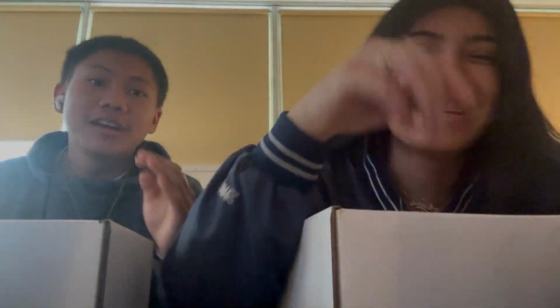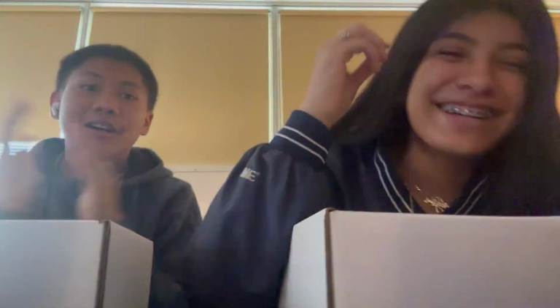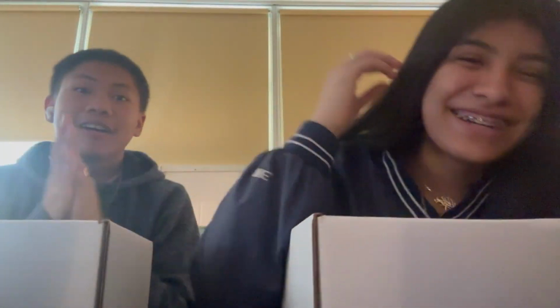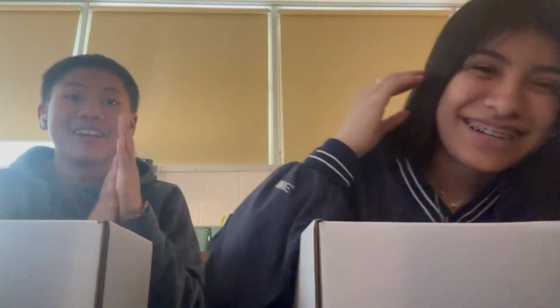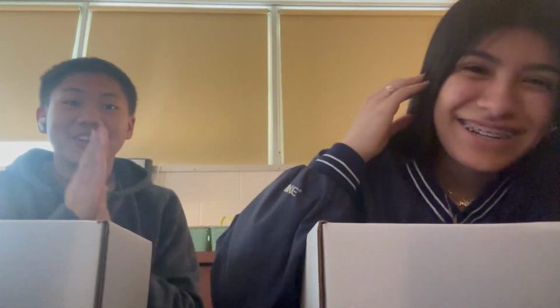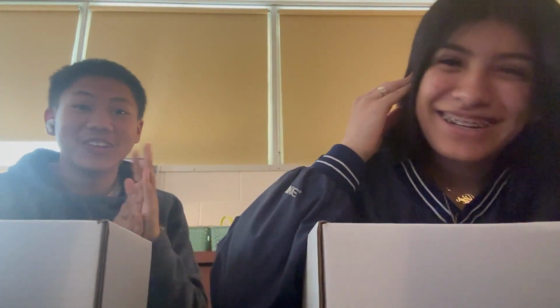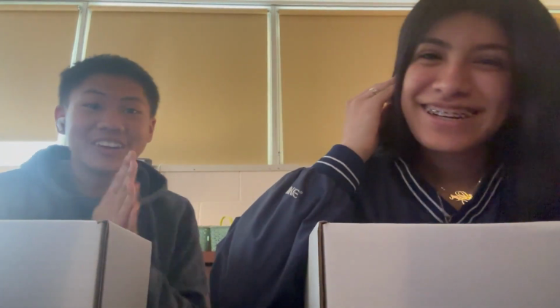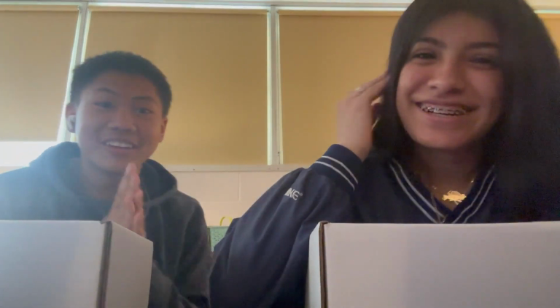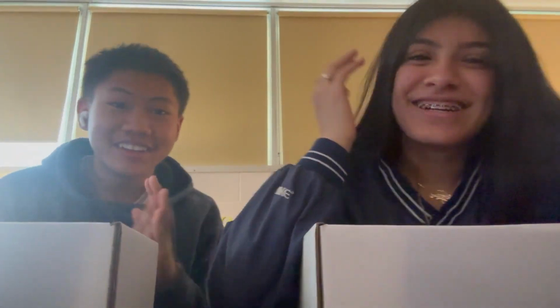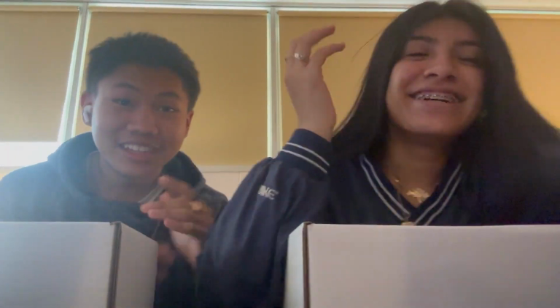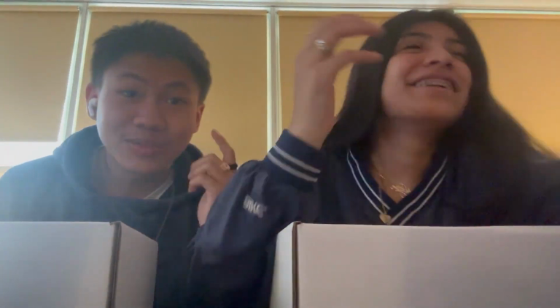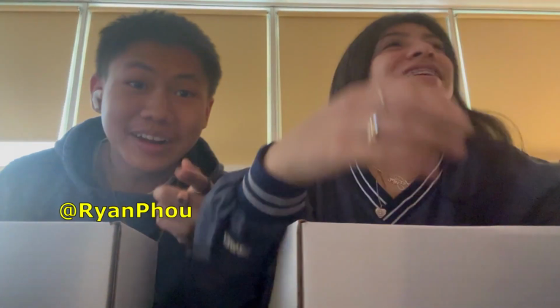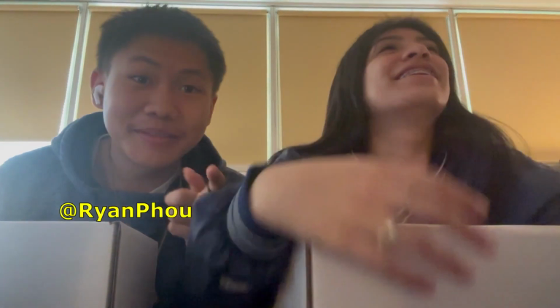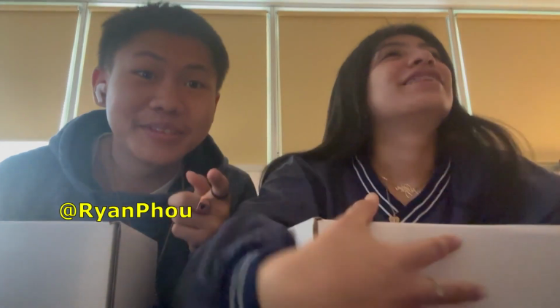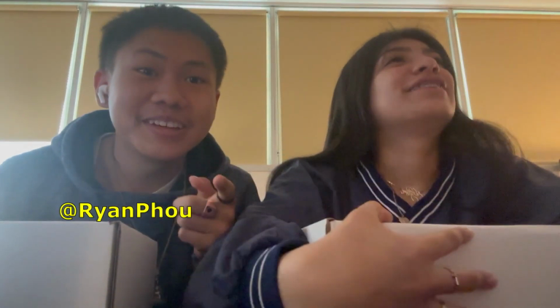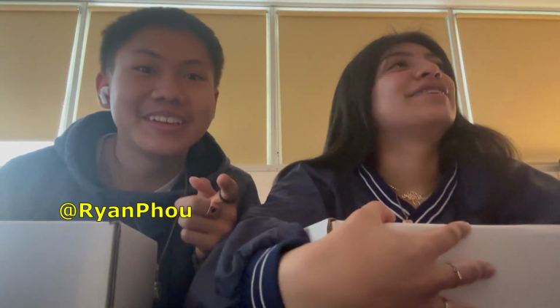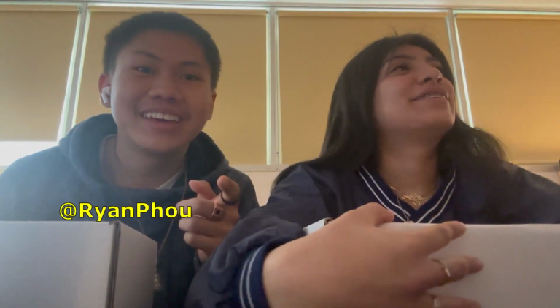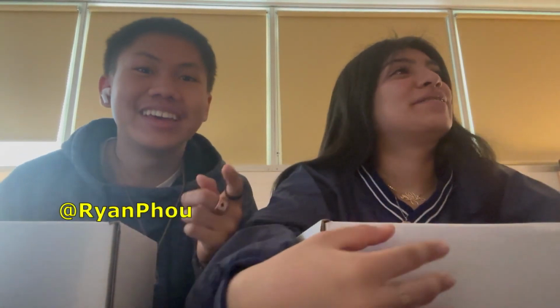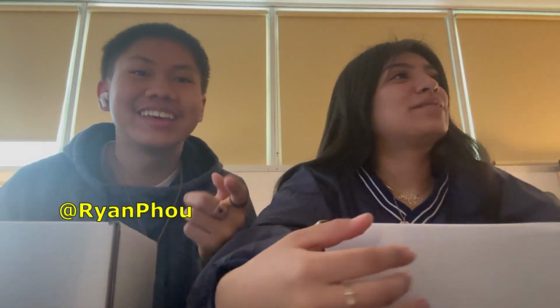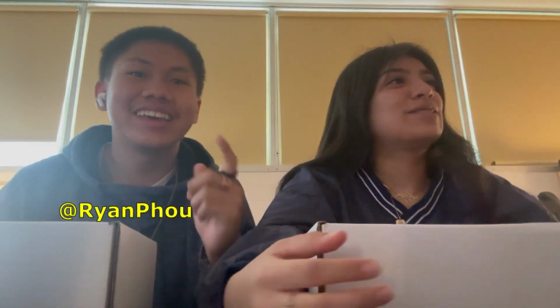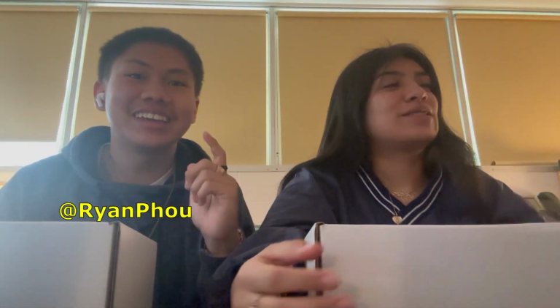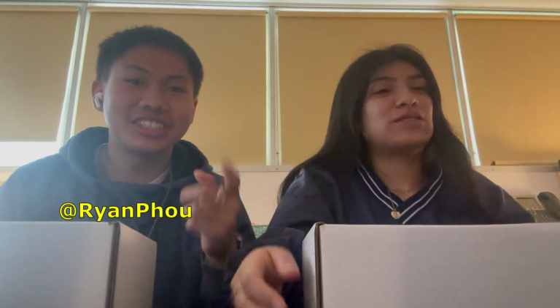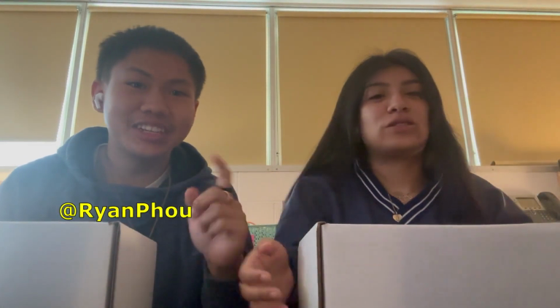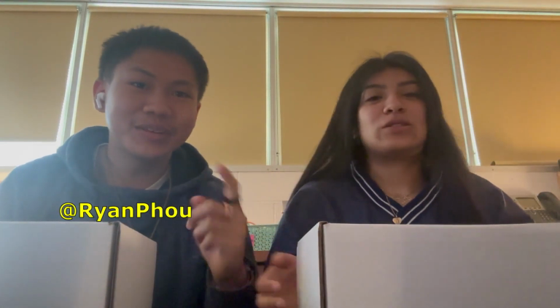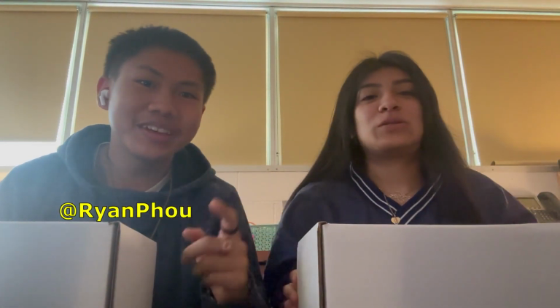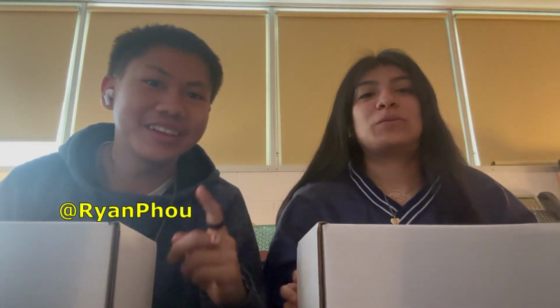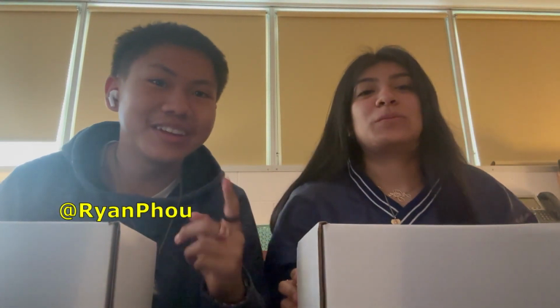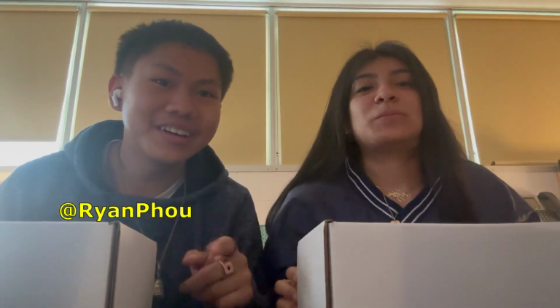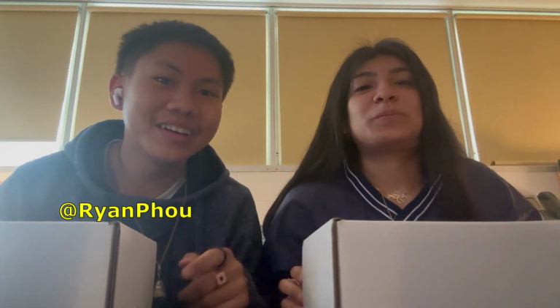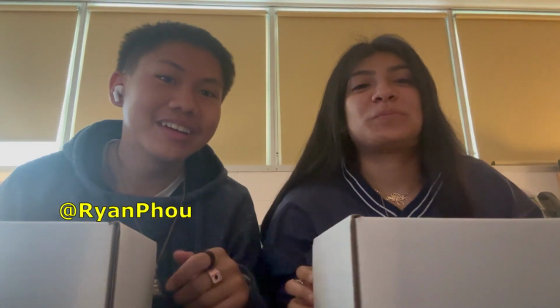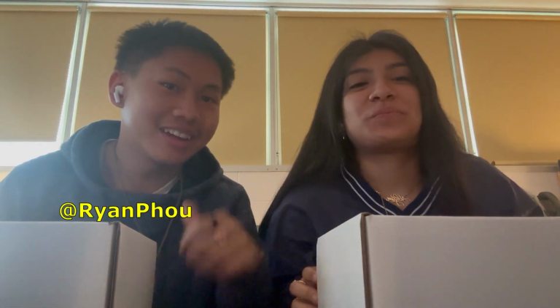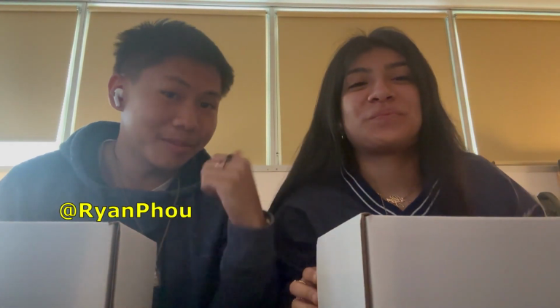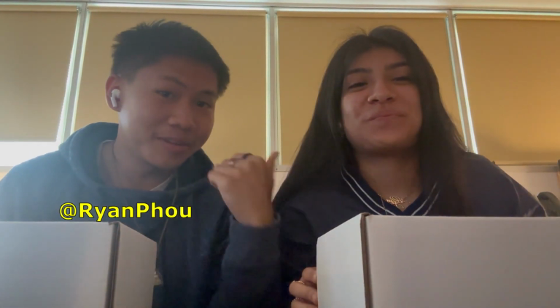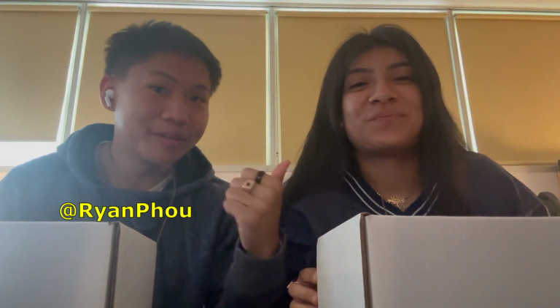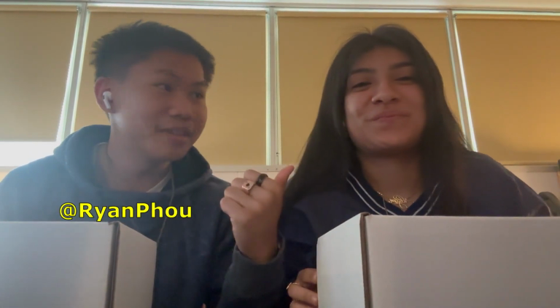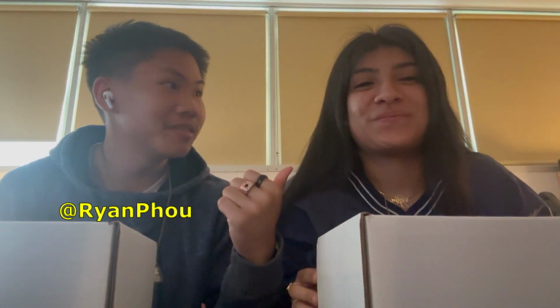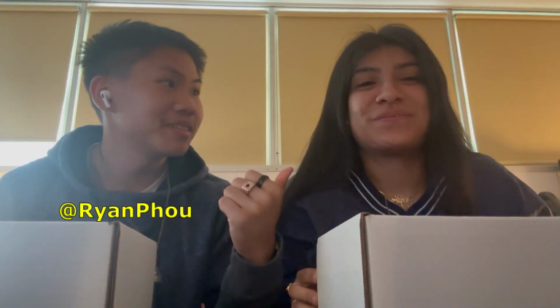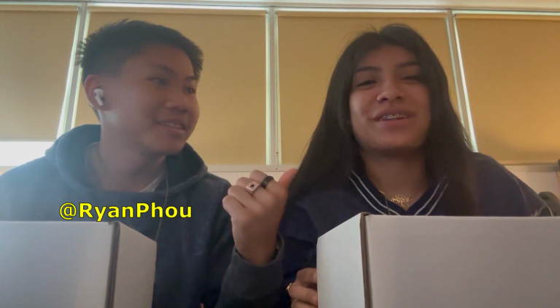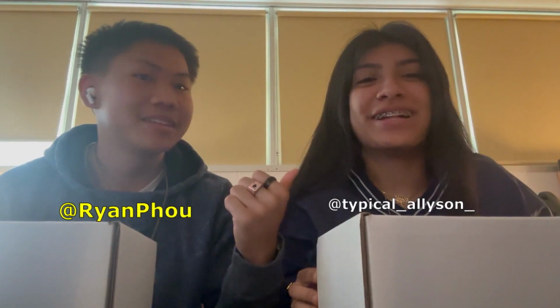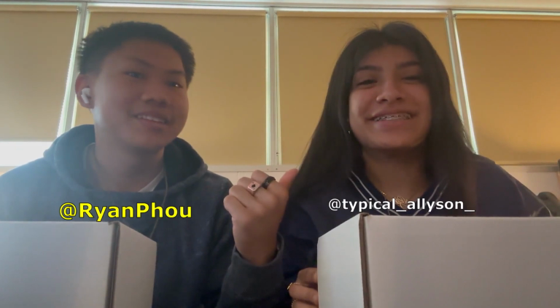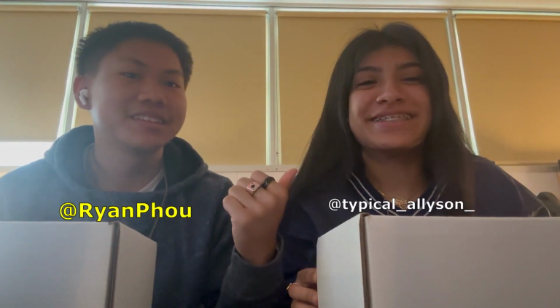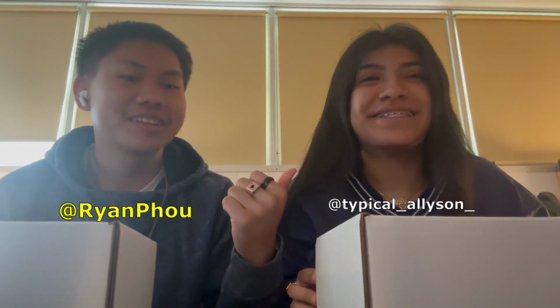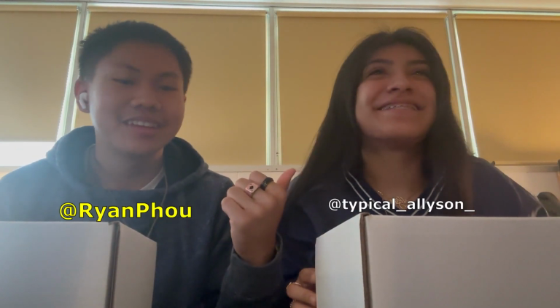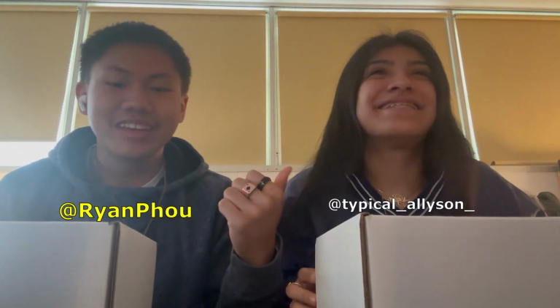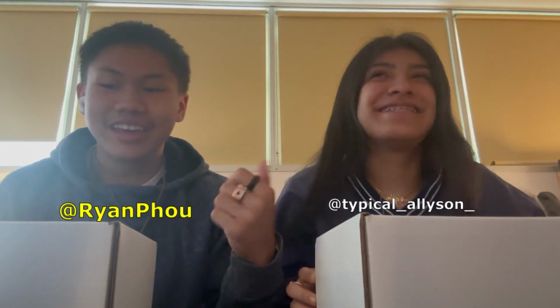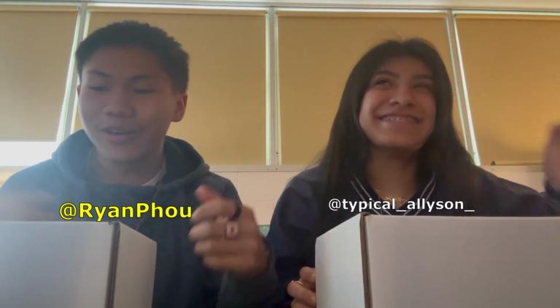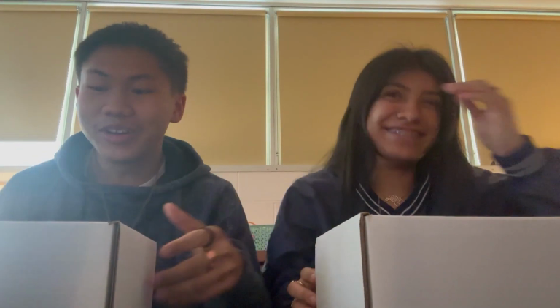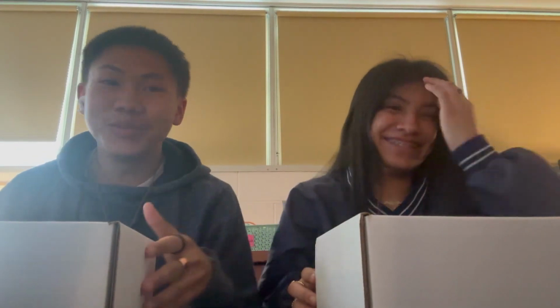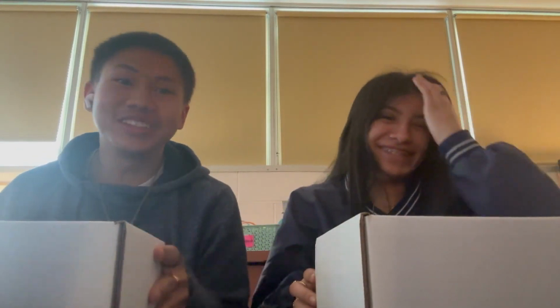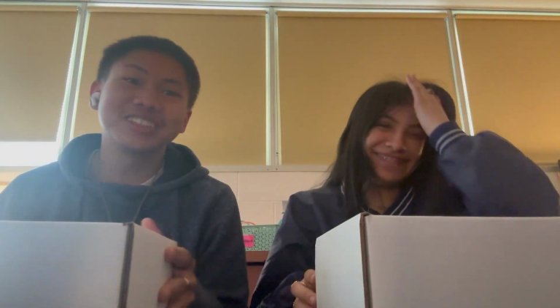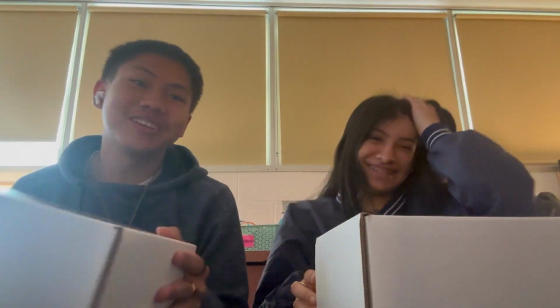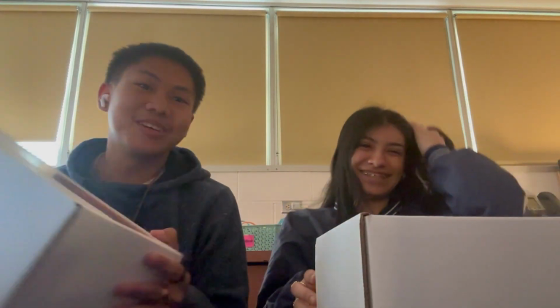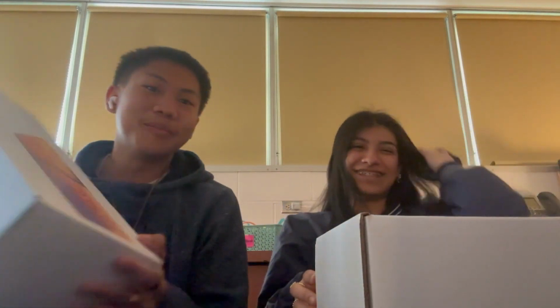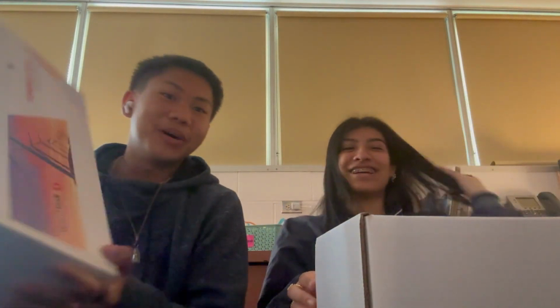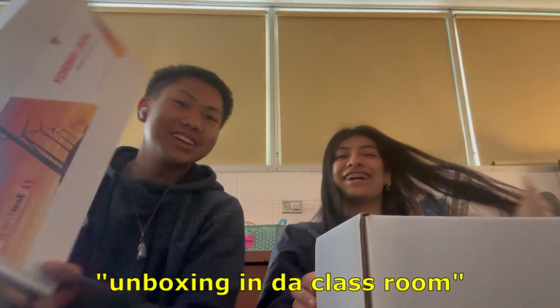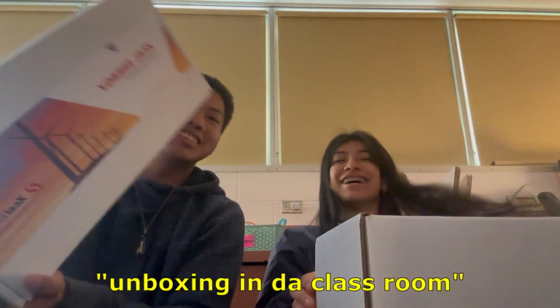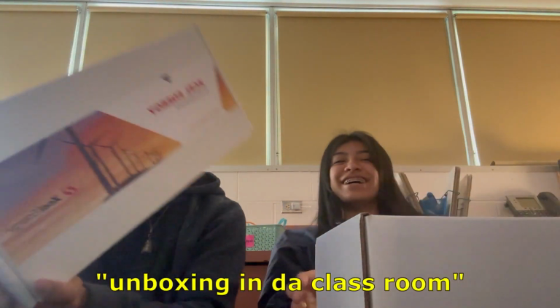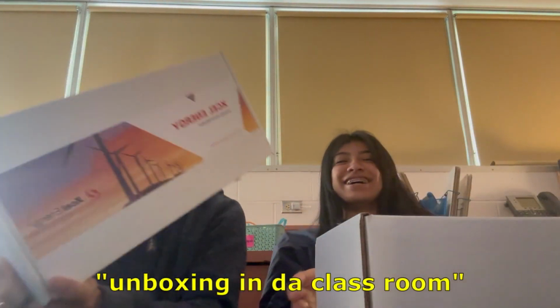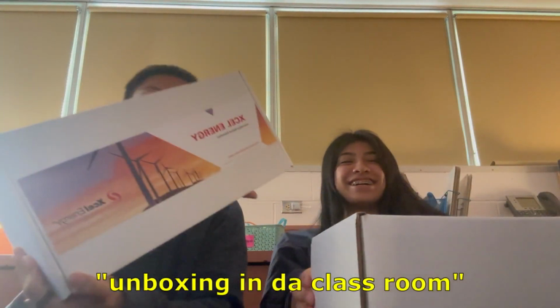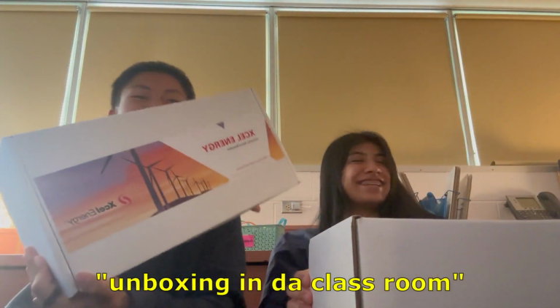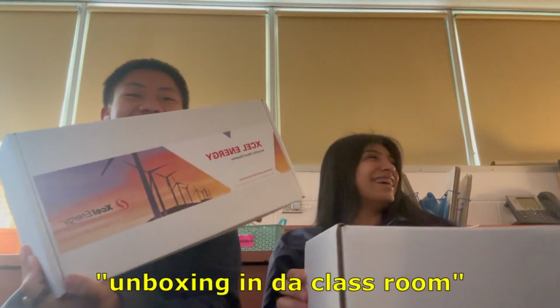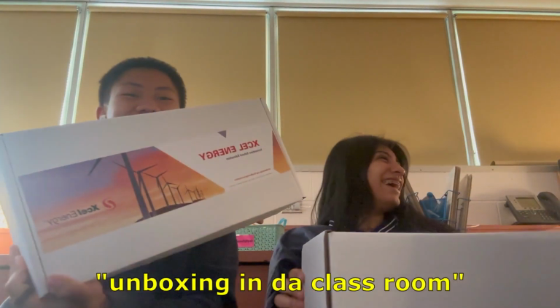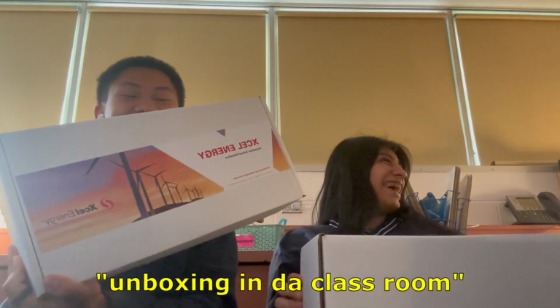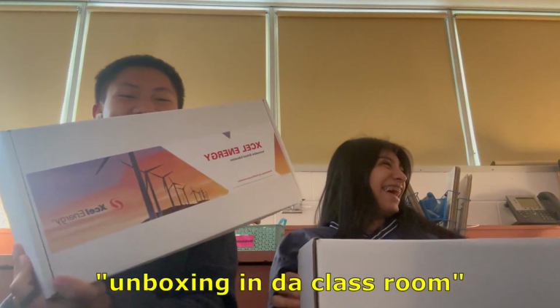Alright, yo hola, it's Ryan Fuh, aka Chi no Kid Yada, and I'm here with Allison. And we're doing some unboxing in the class here.